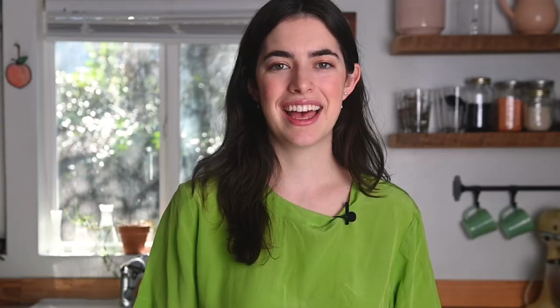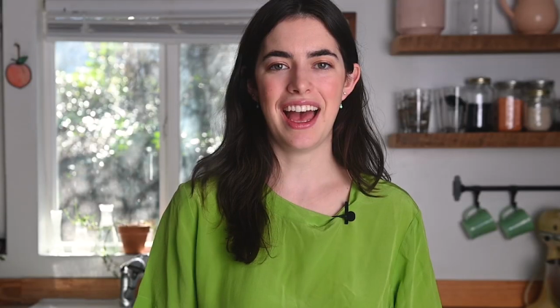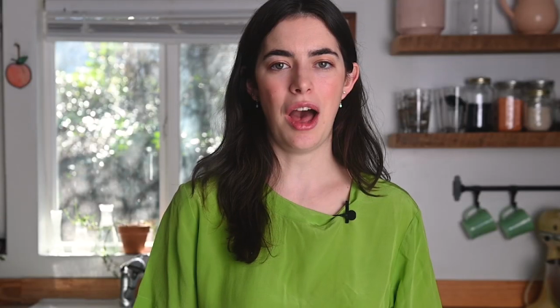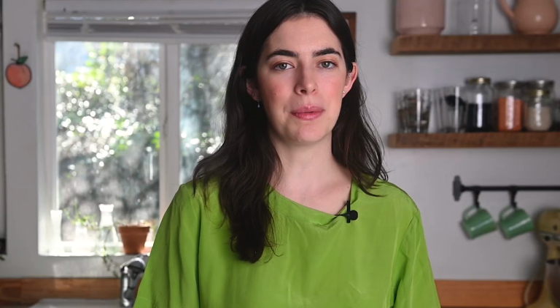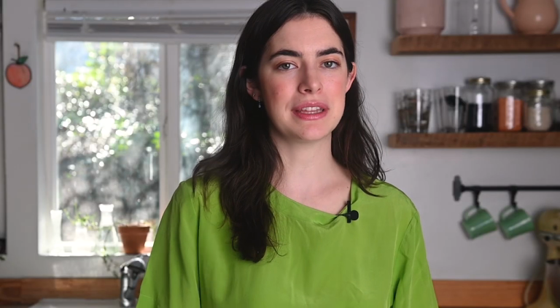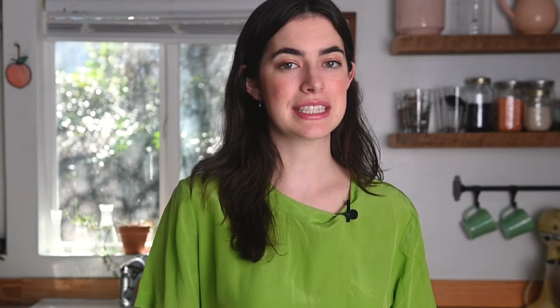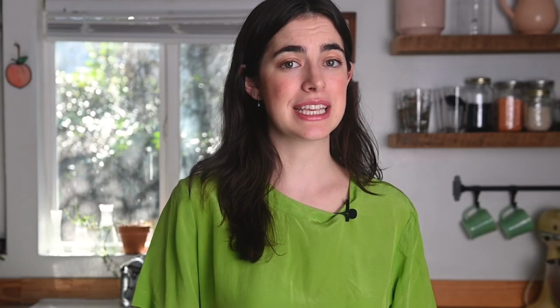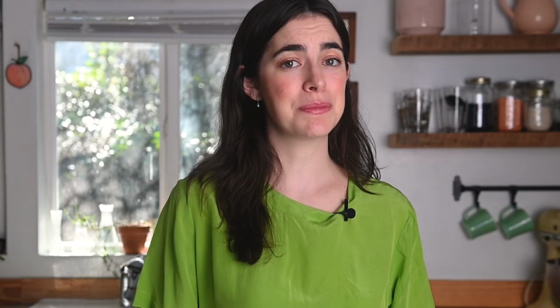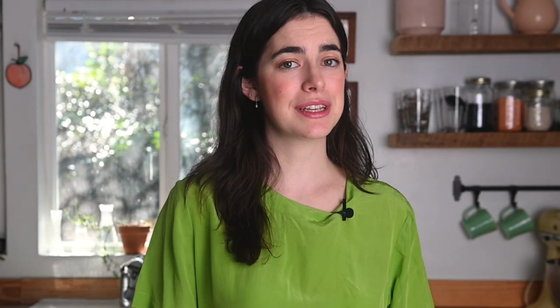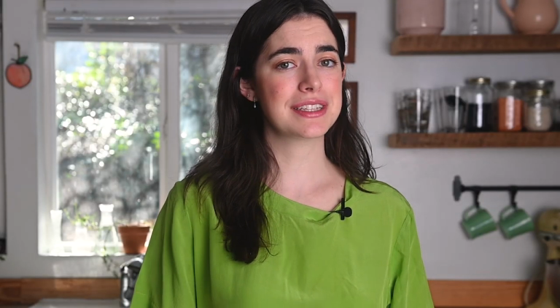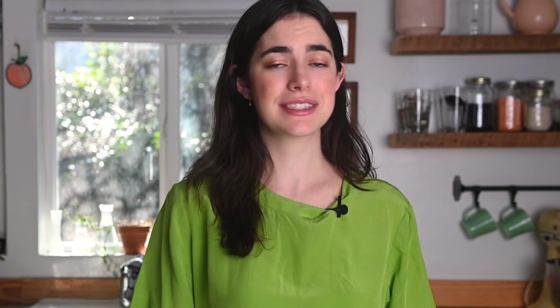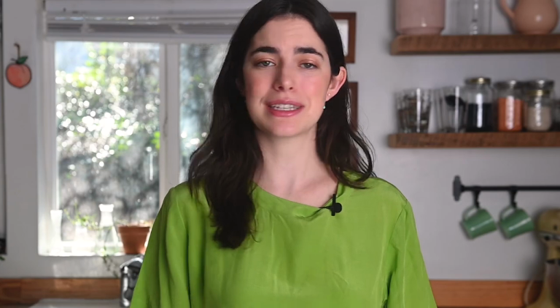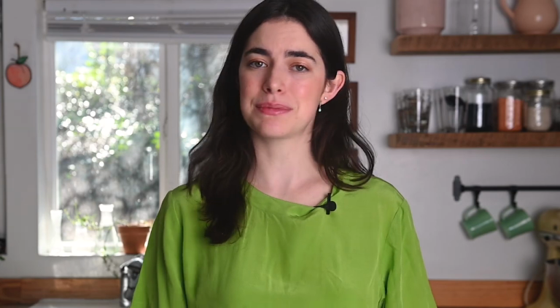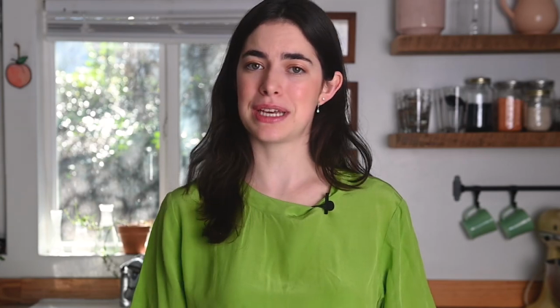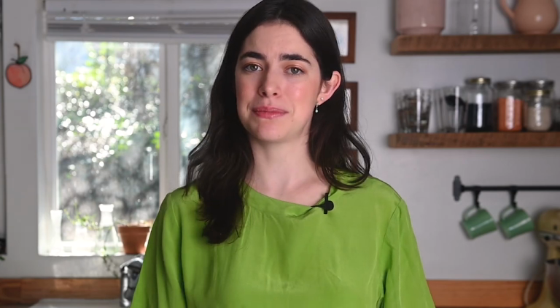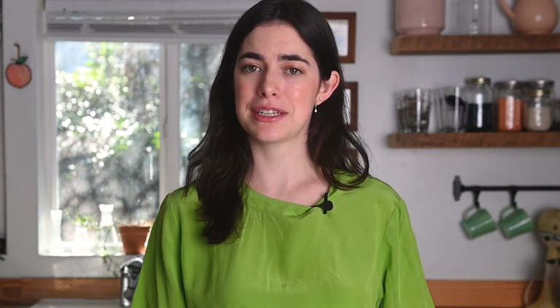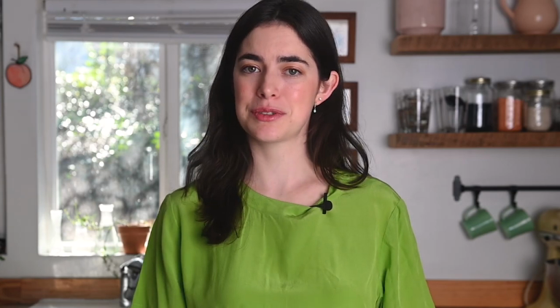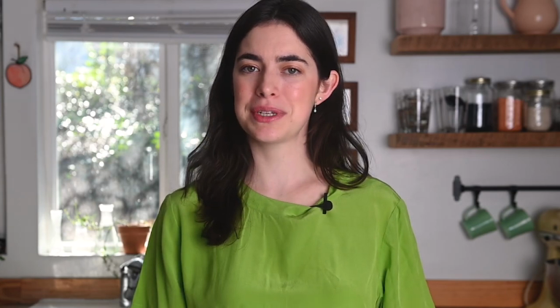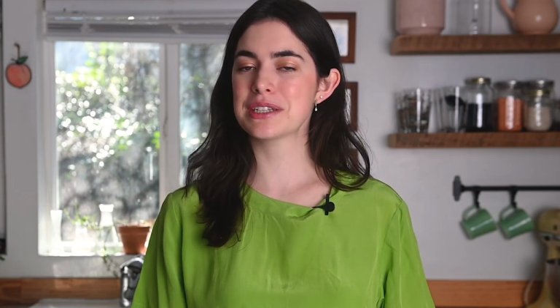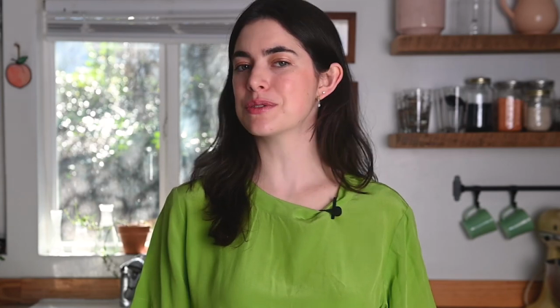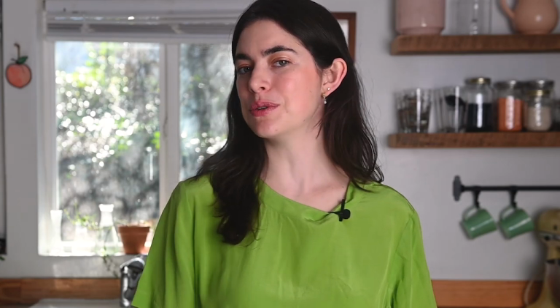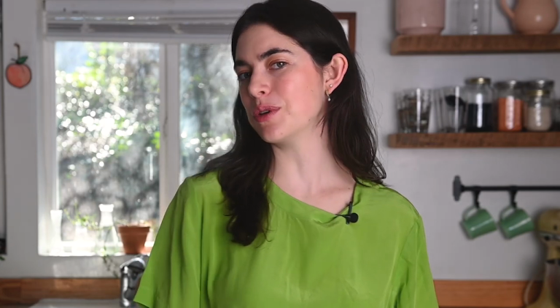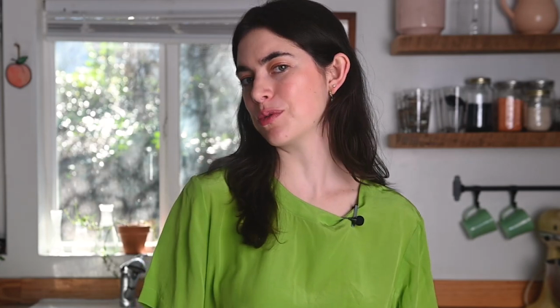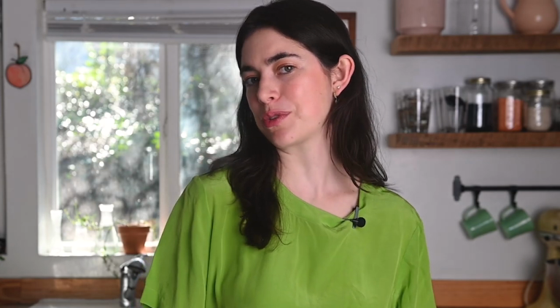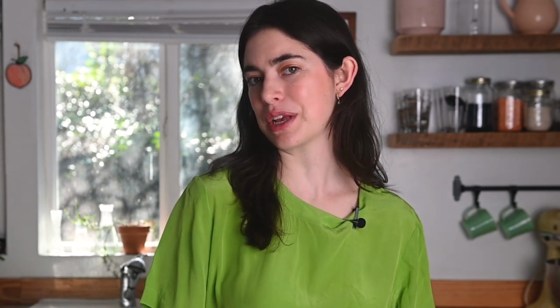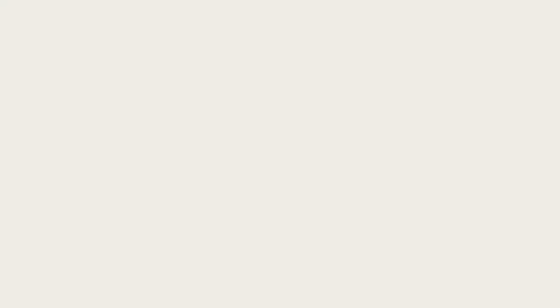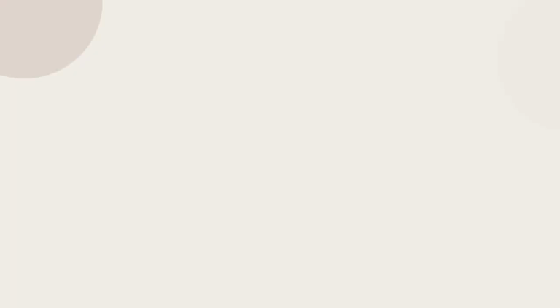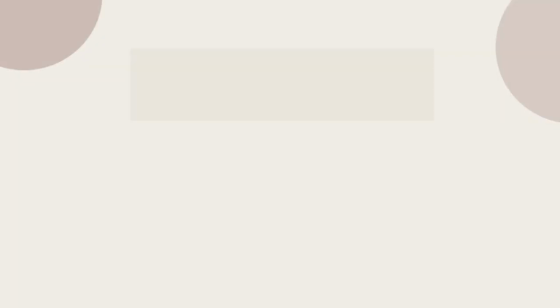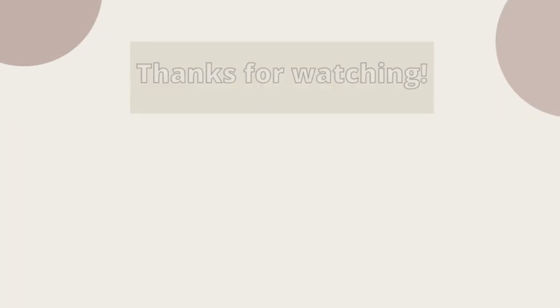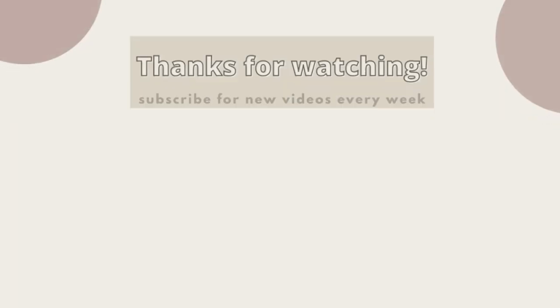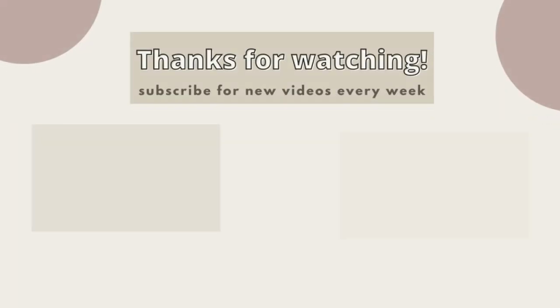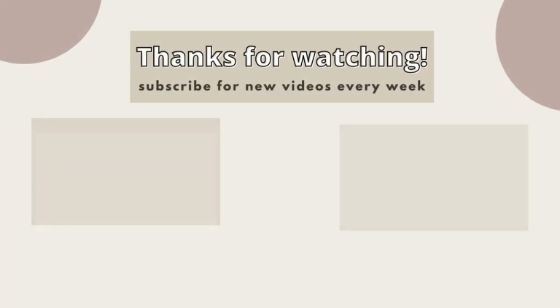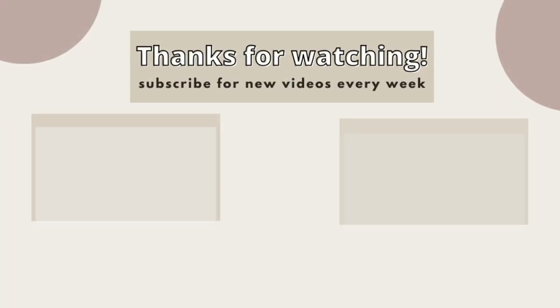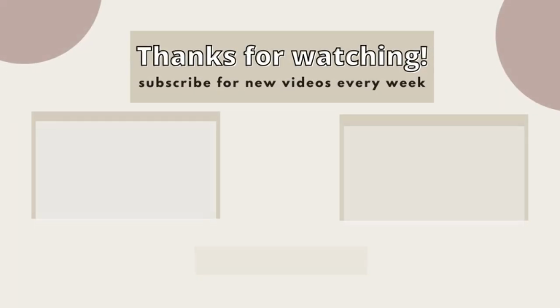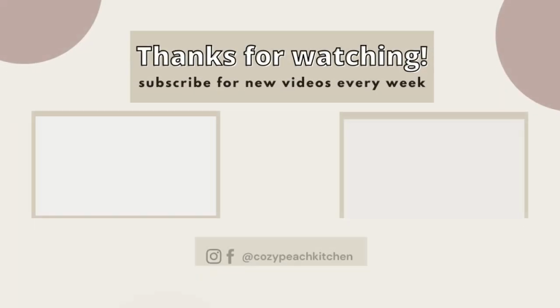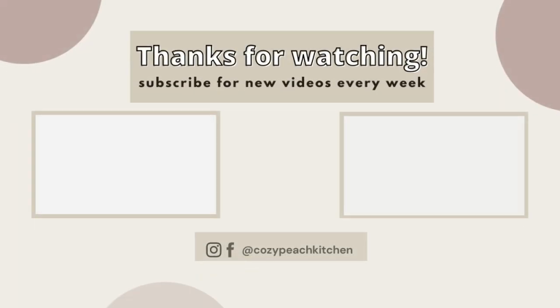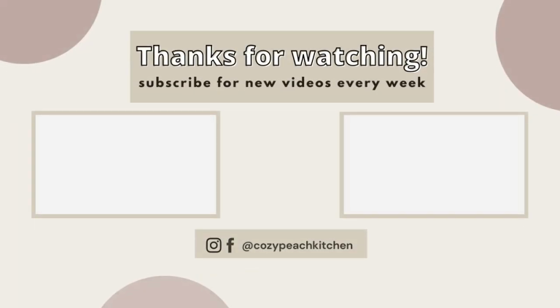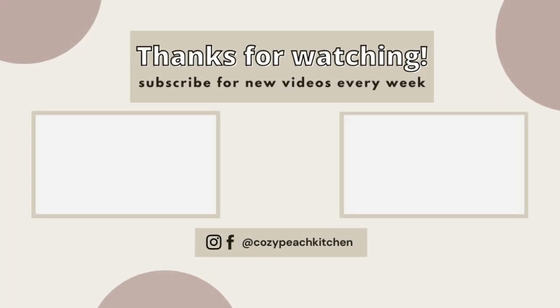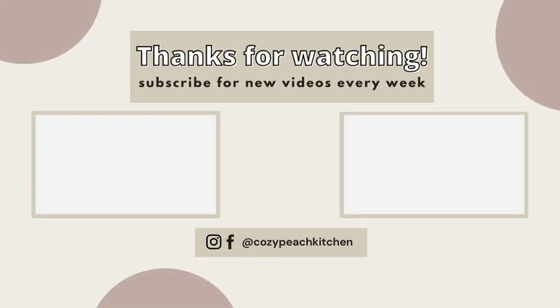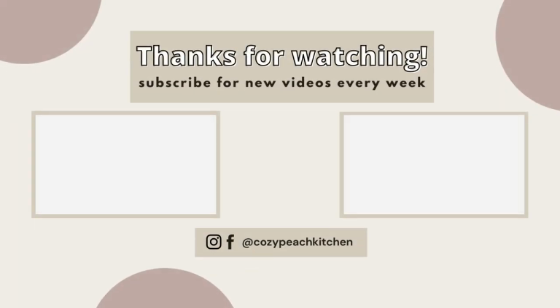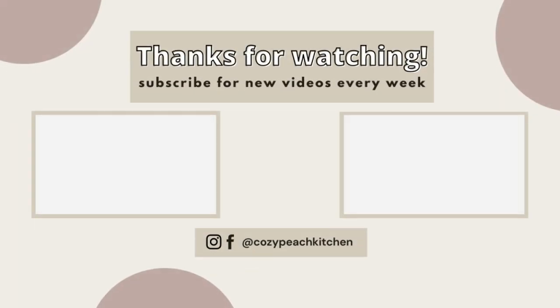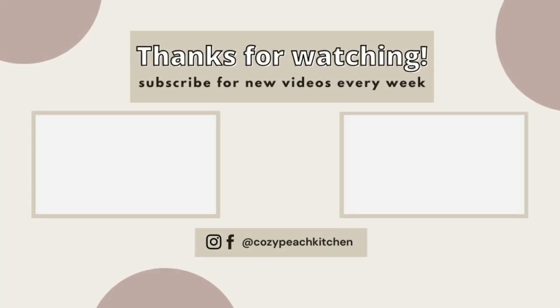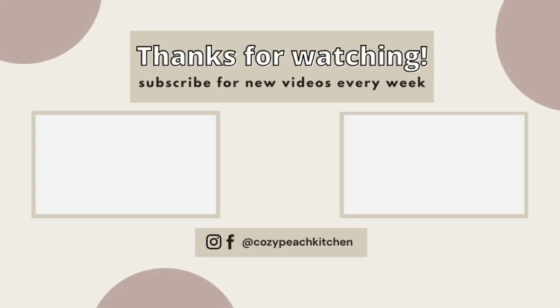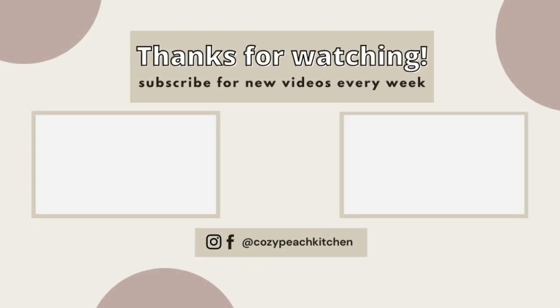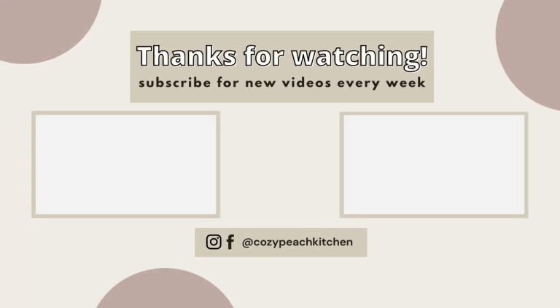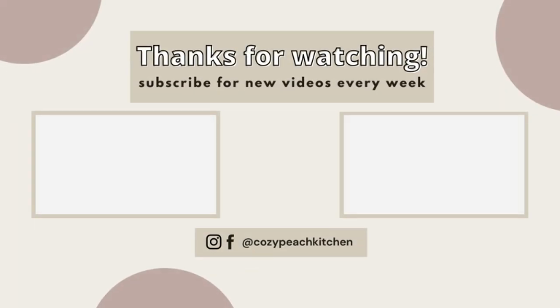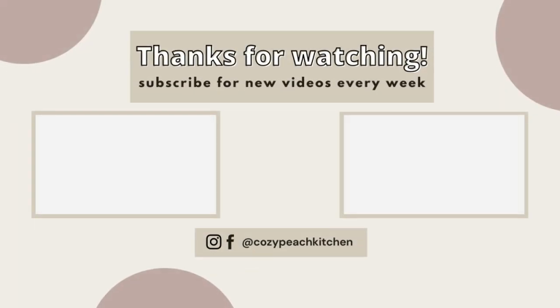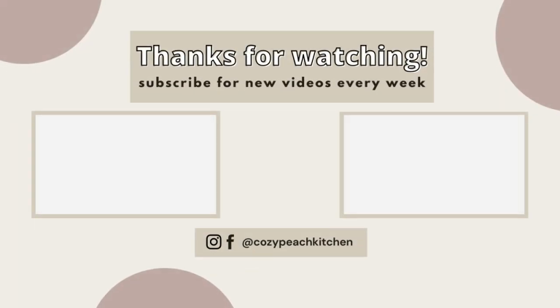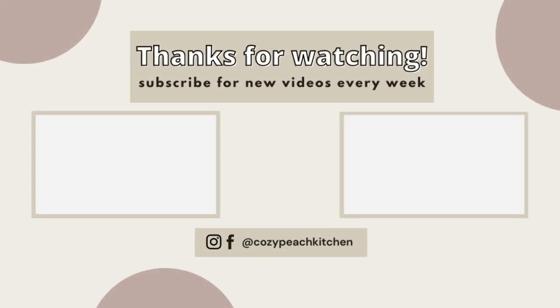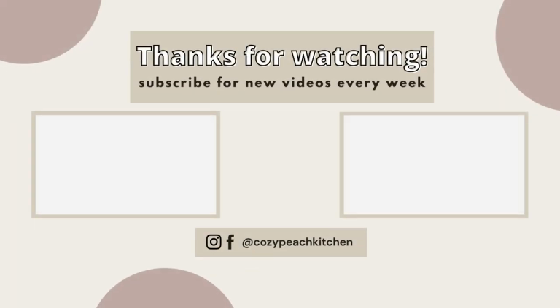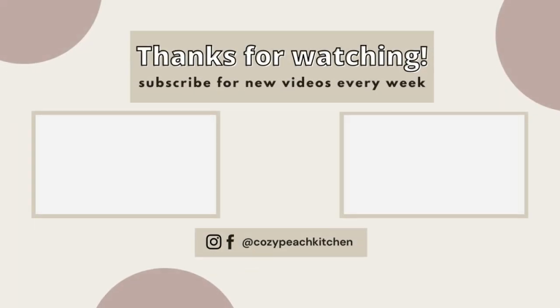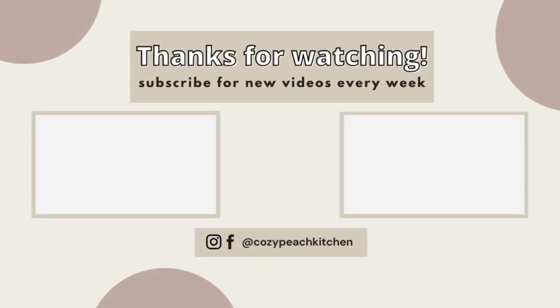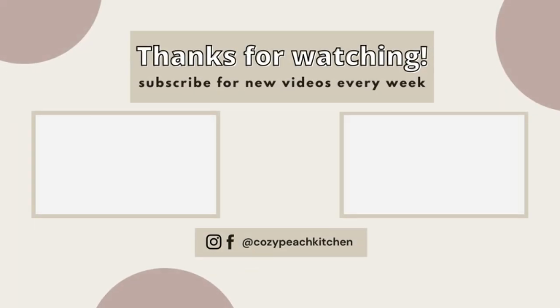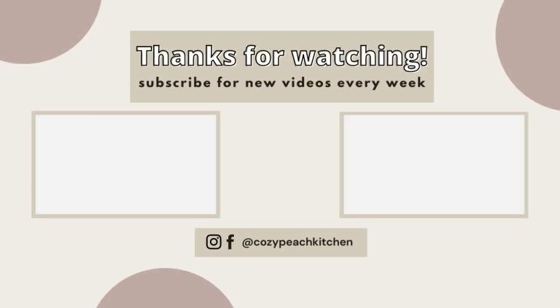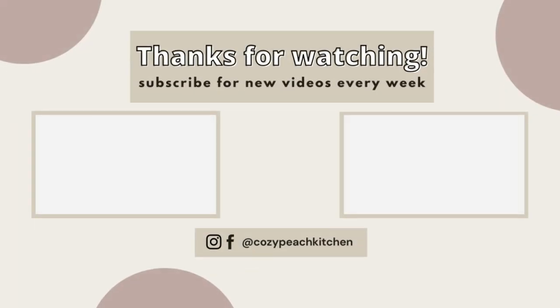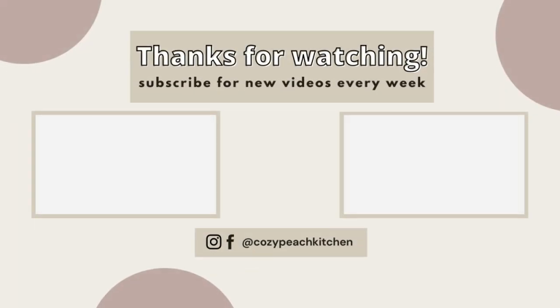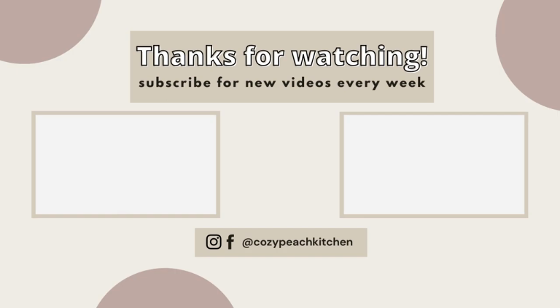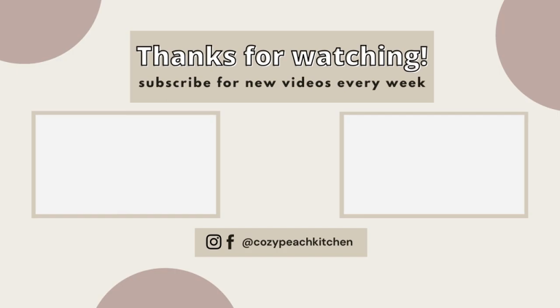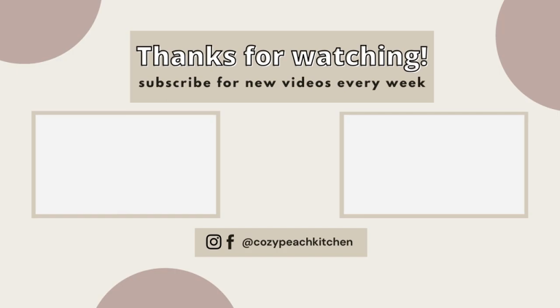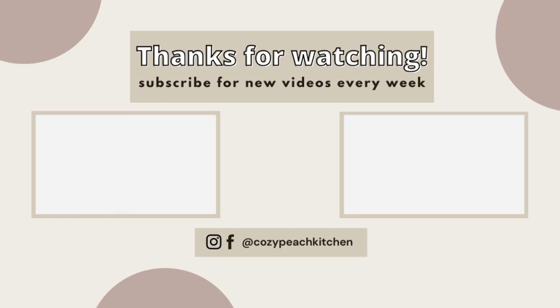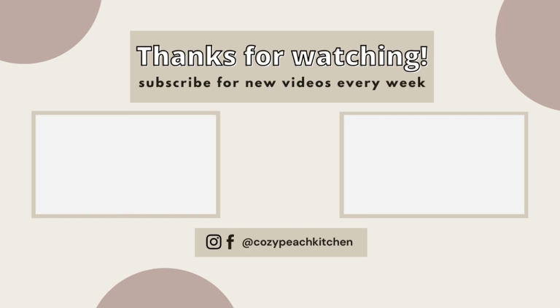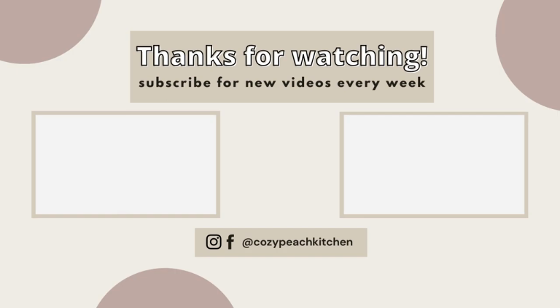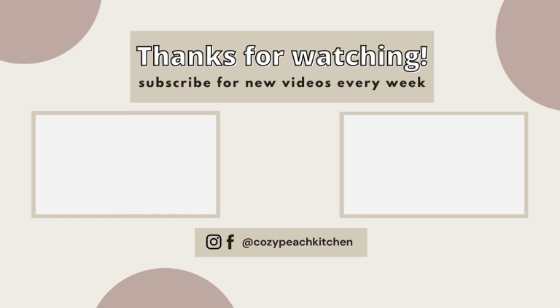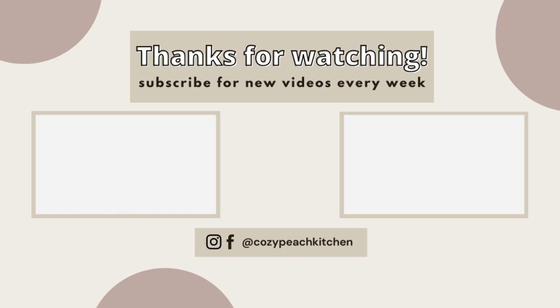I'll be in the same place same time next week, so don't forget to hit subscribe and you'll get a little notification whenever I post a new video.